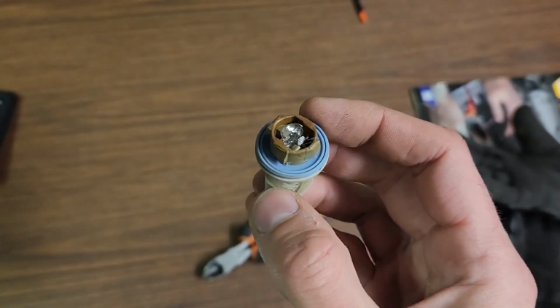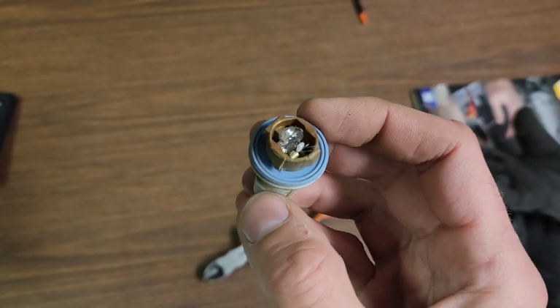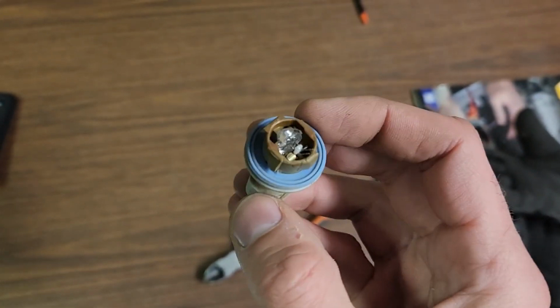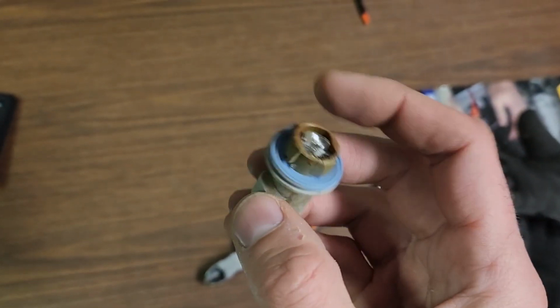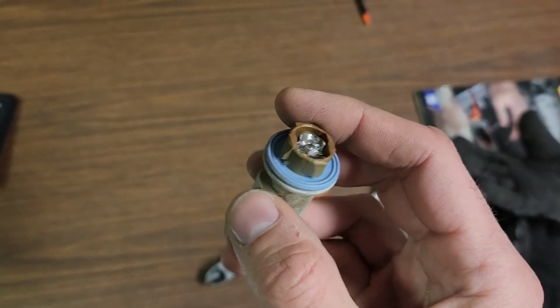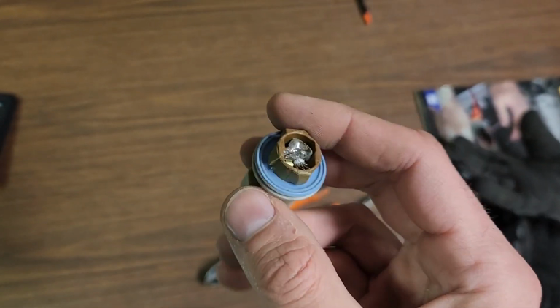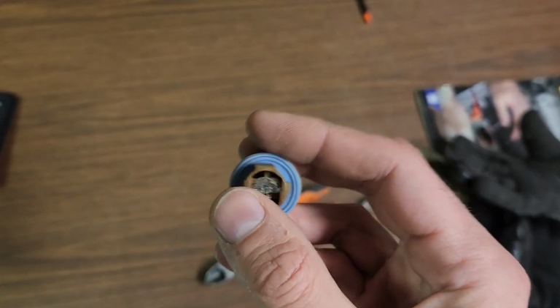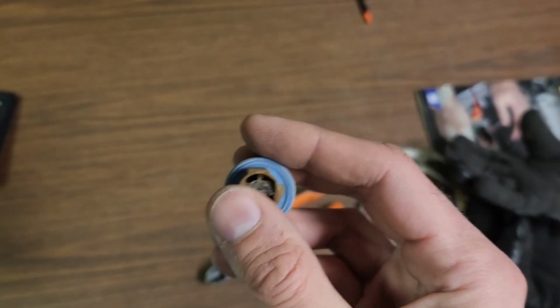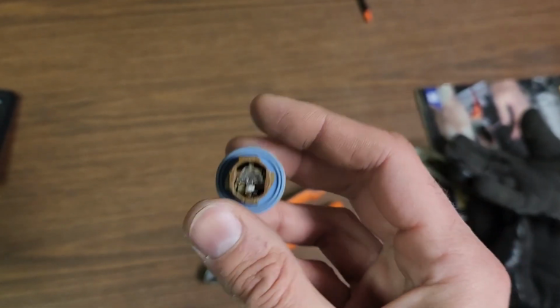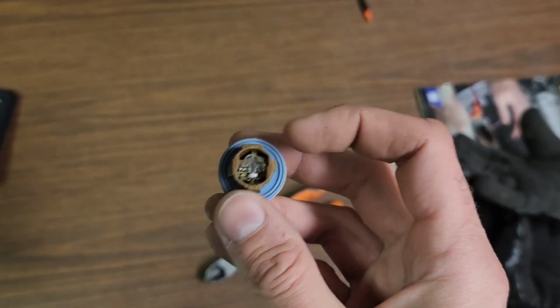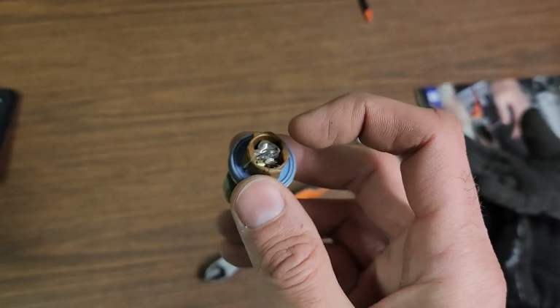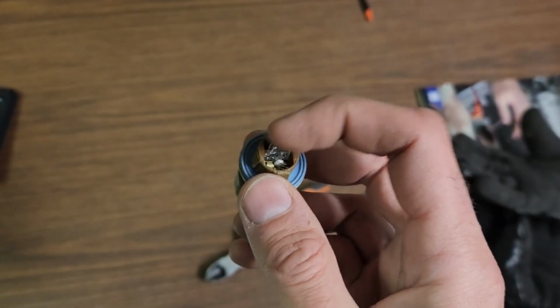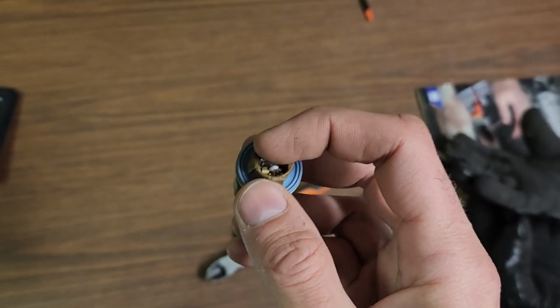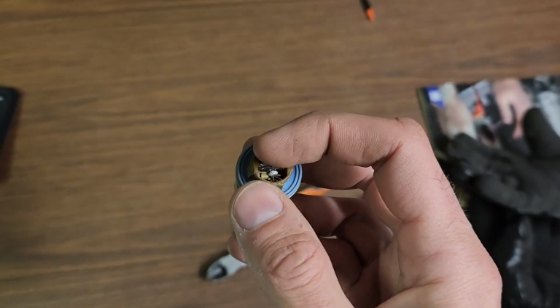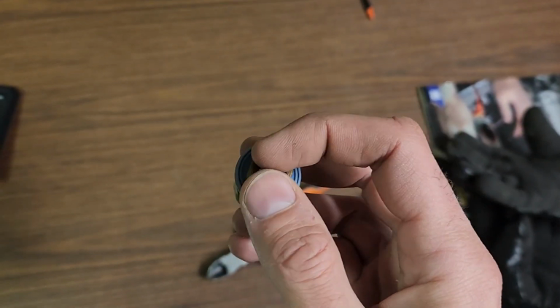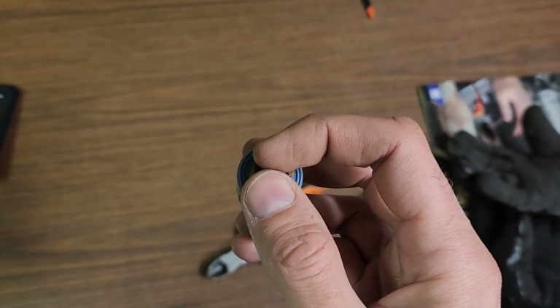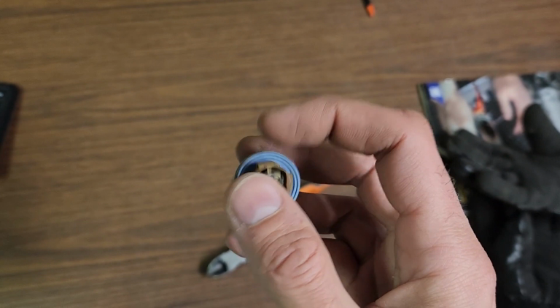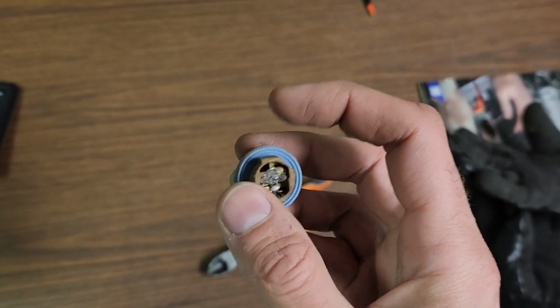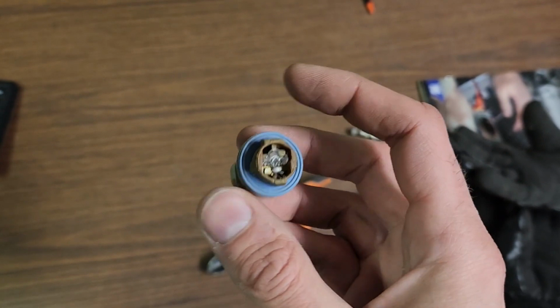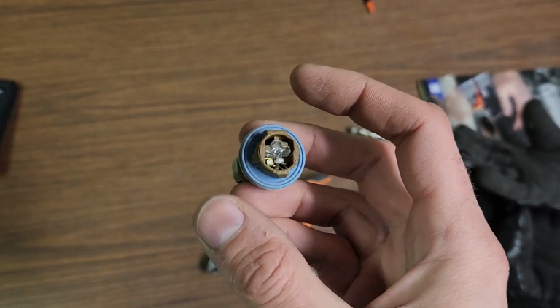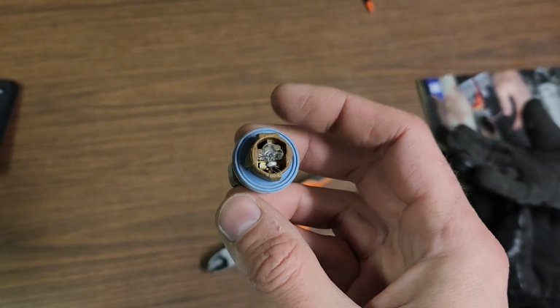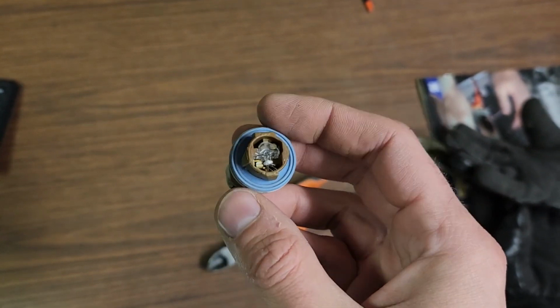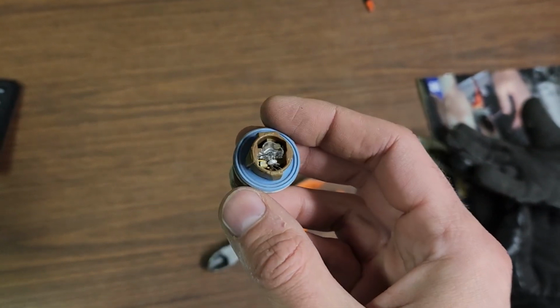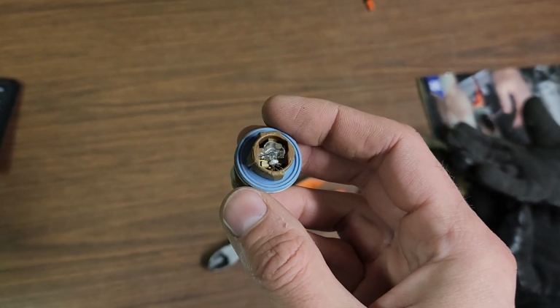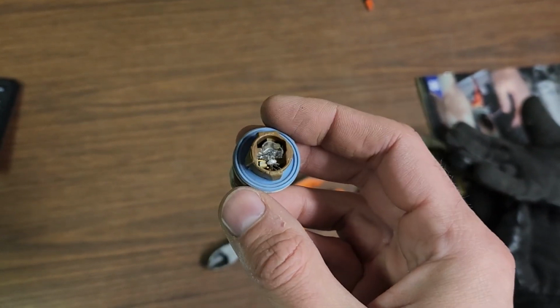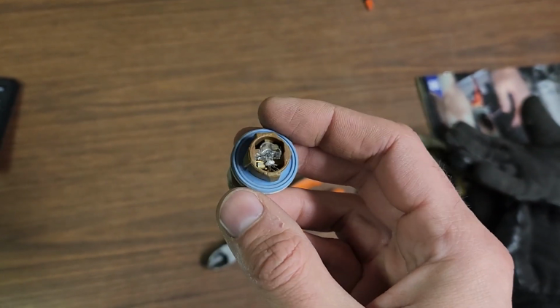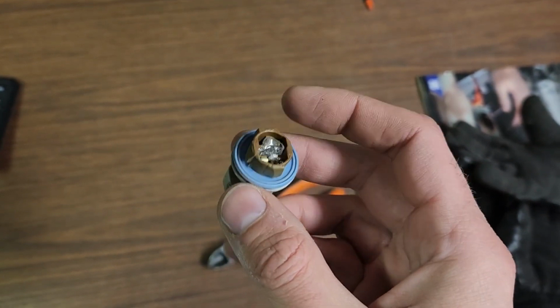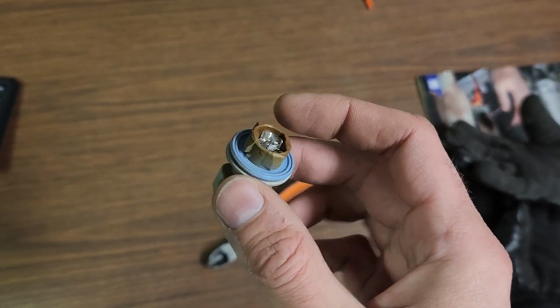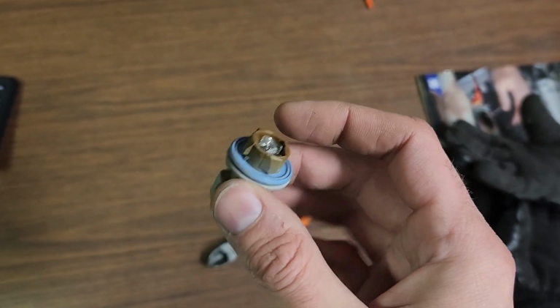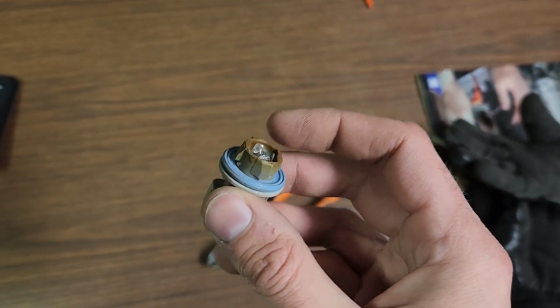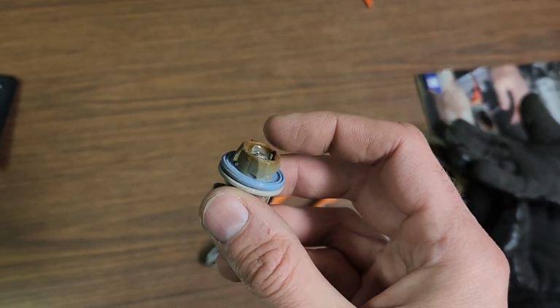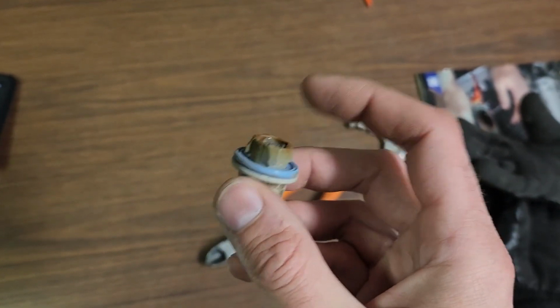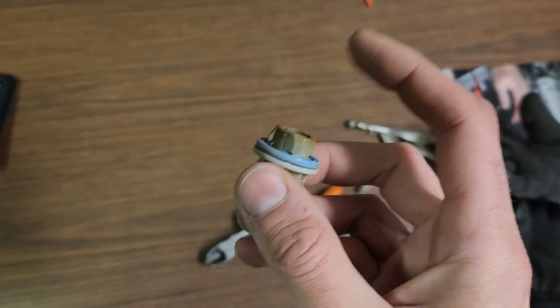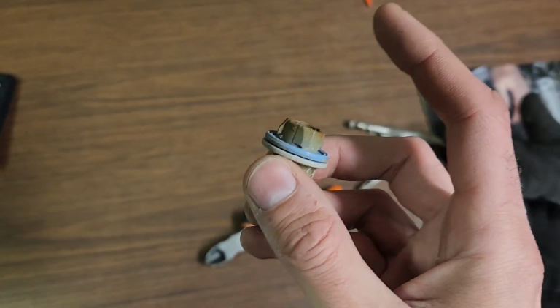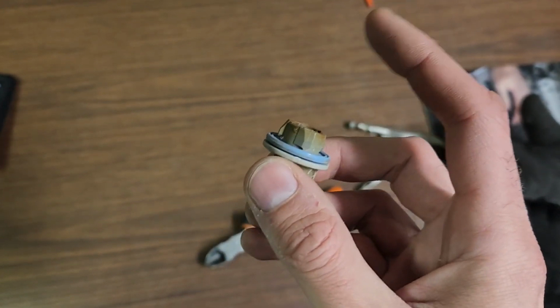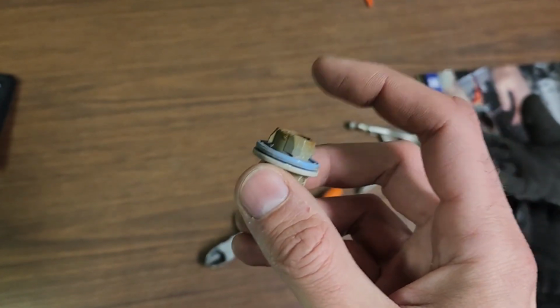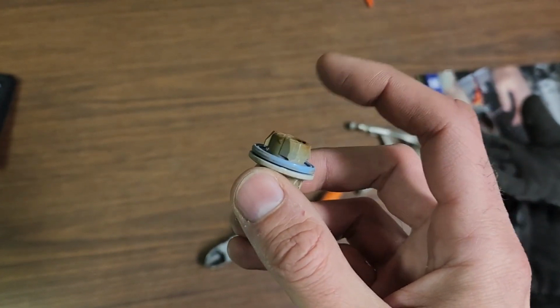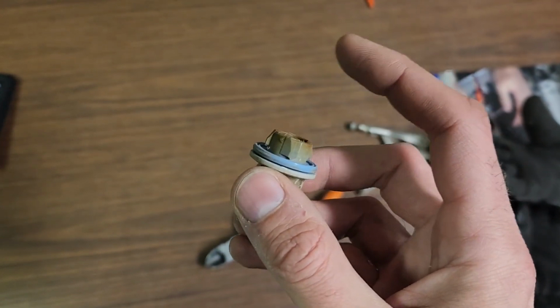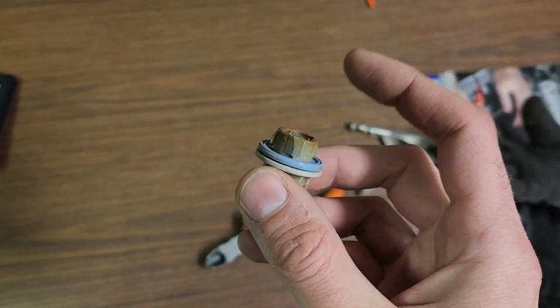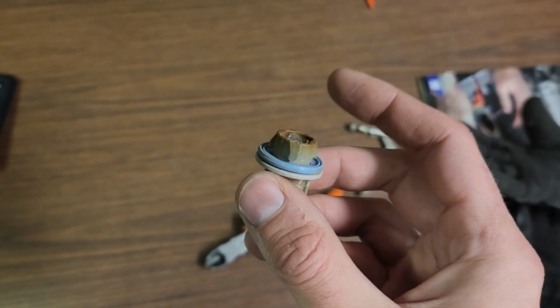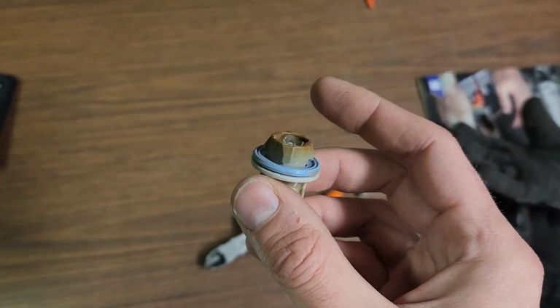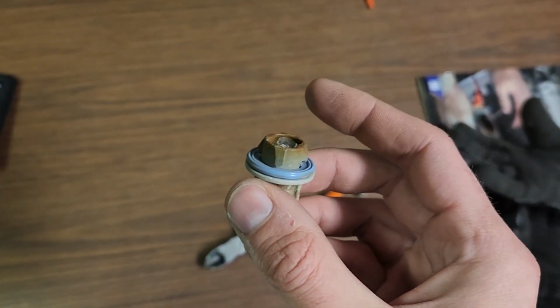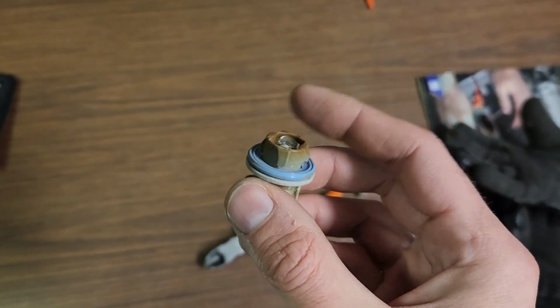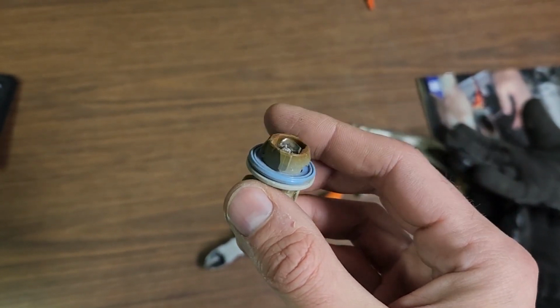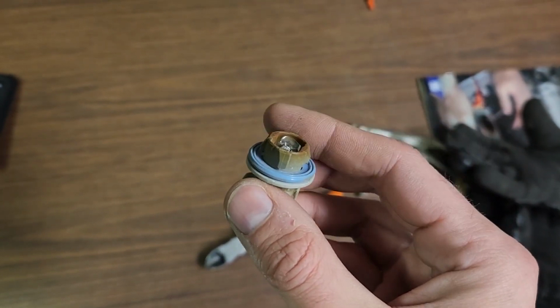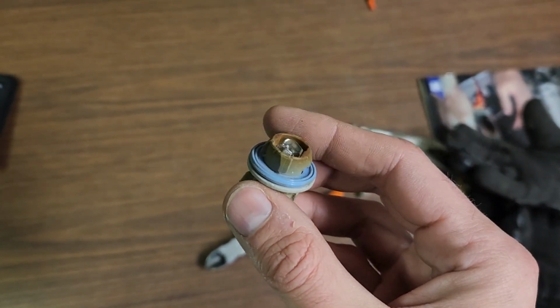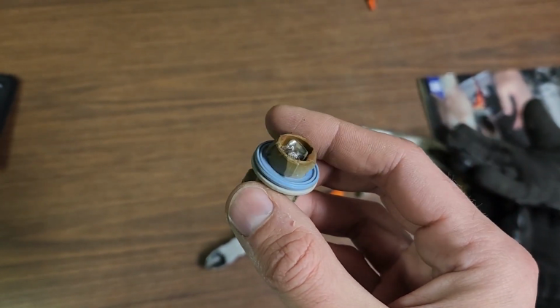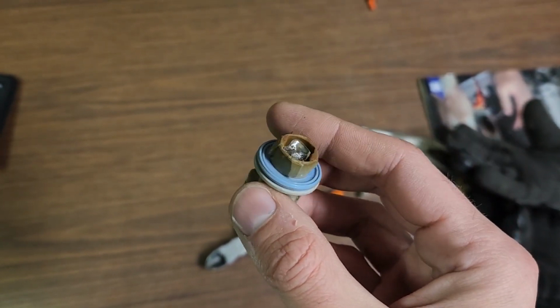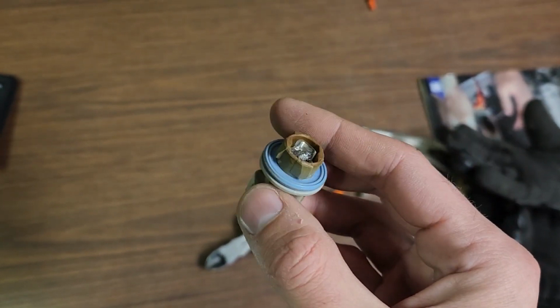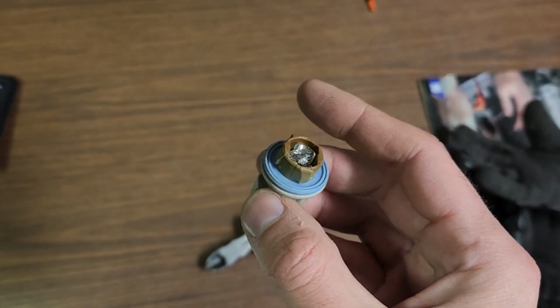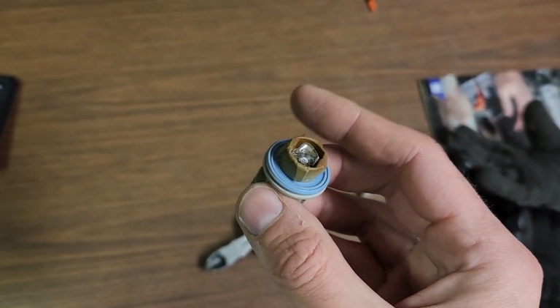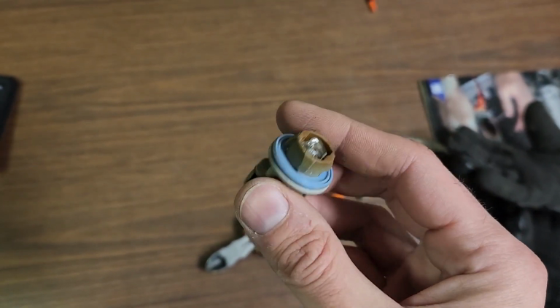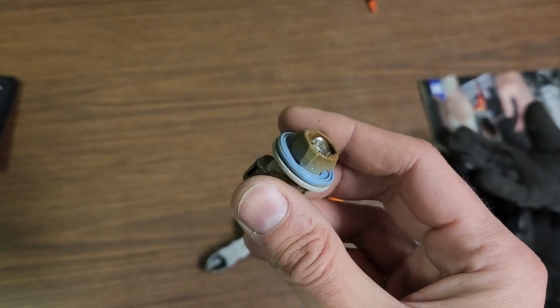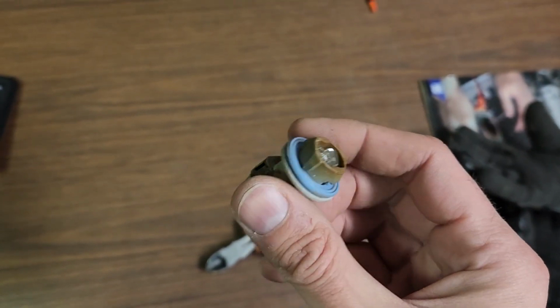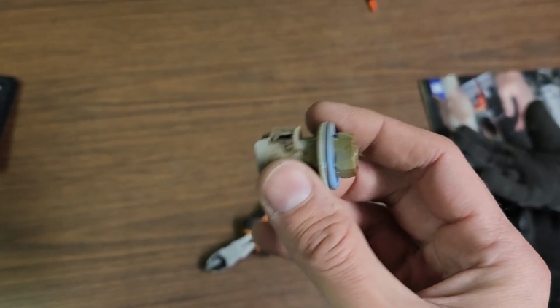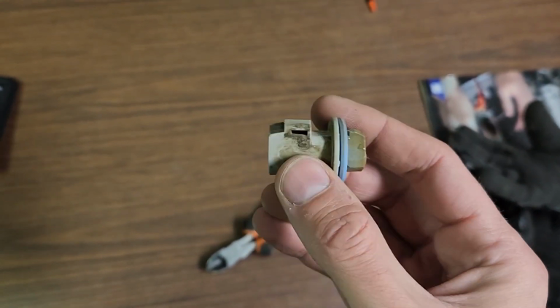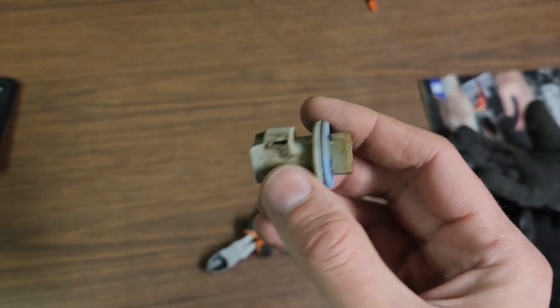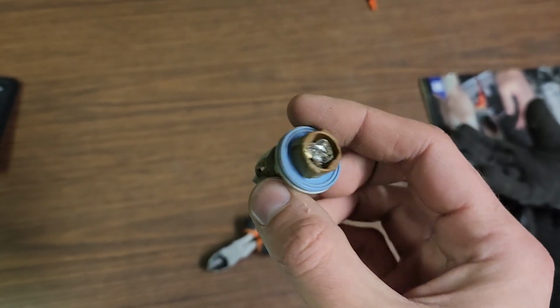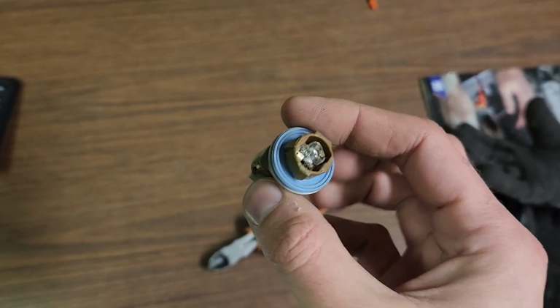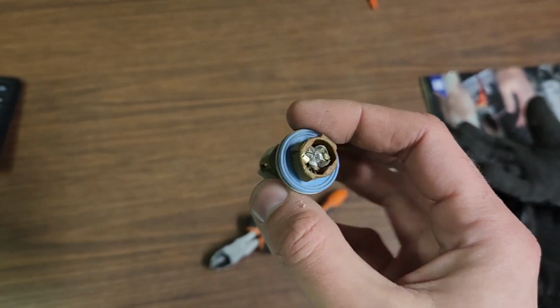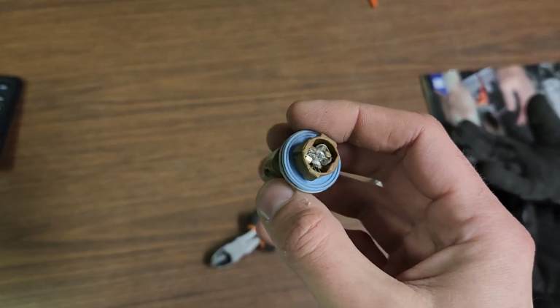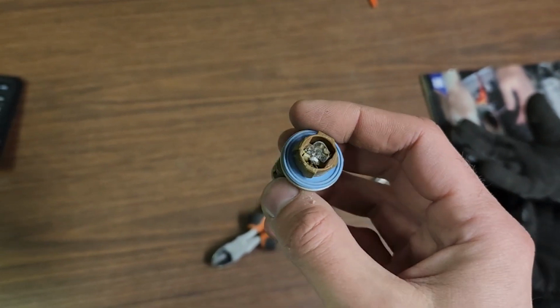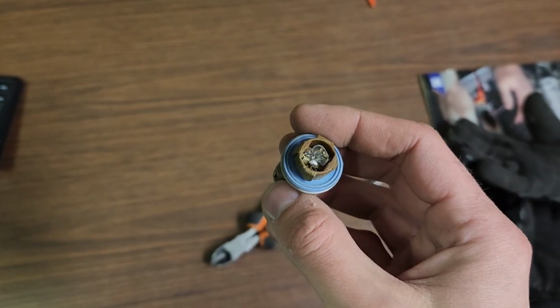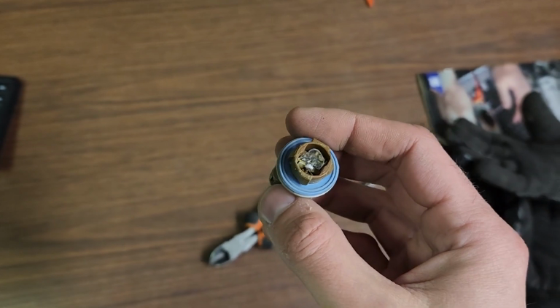For most cases, just pull out the broken bulb, push in the new one, and that's it.